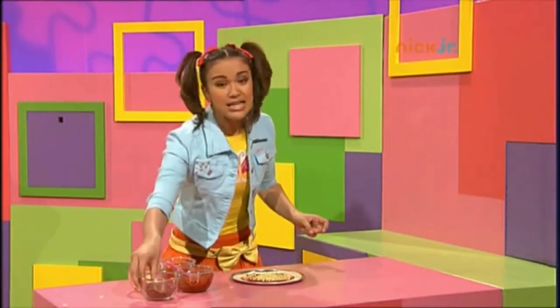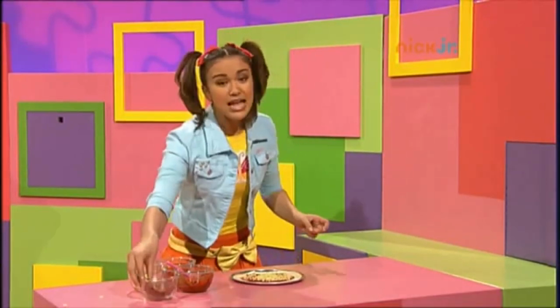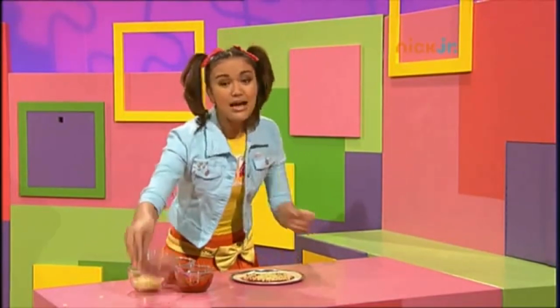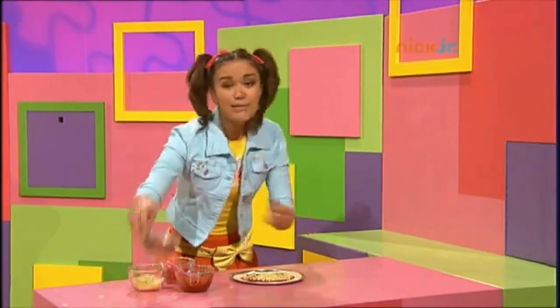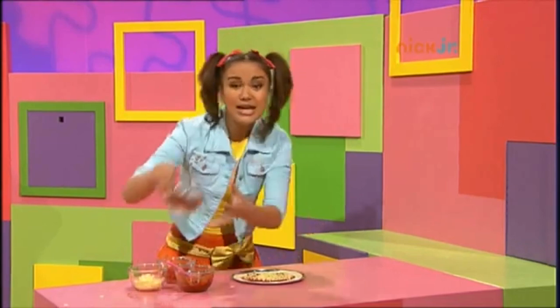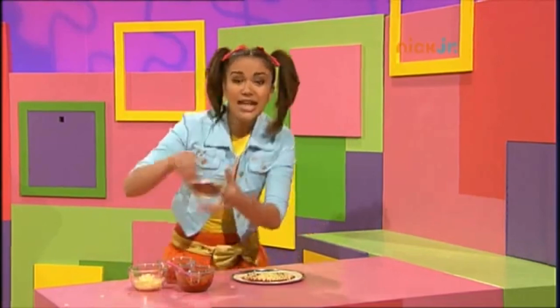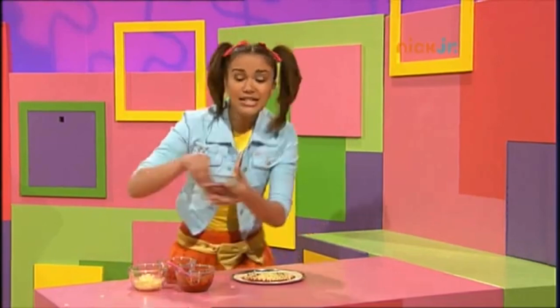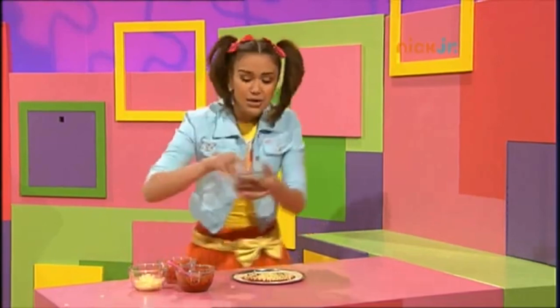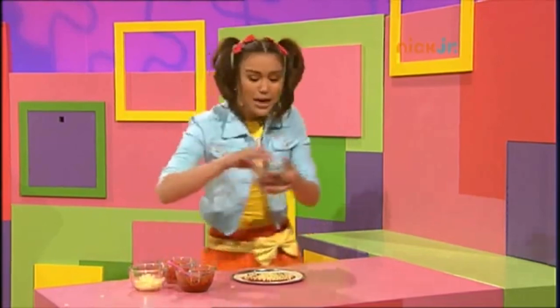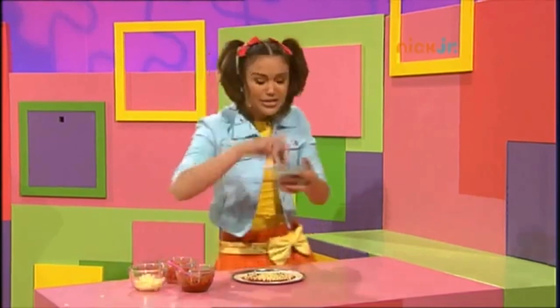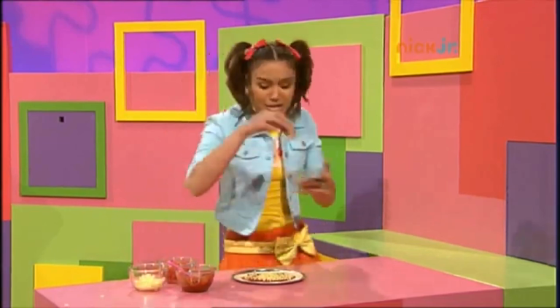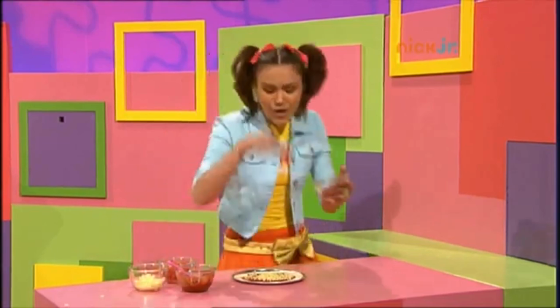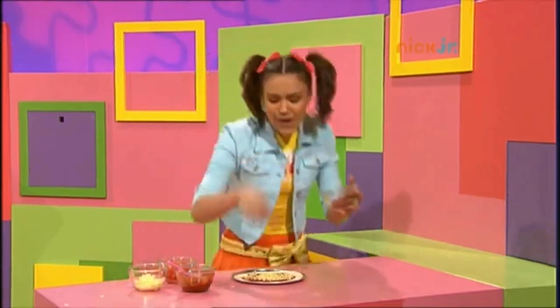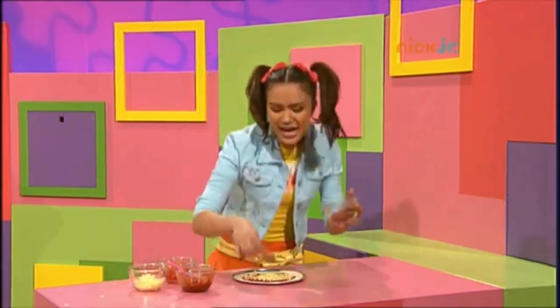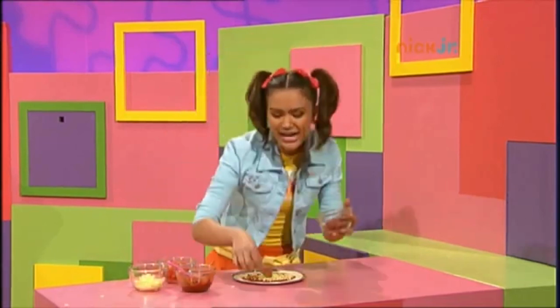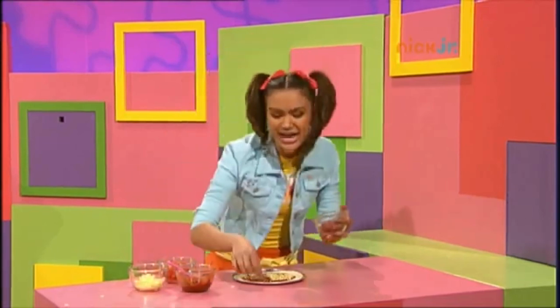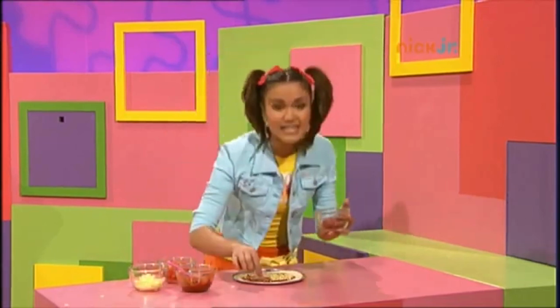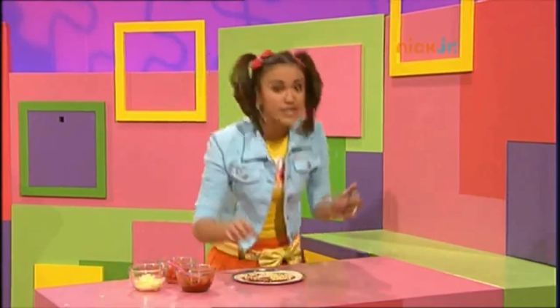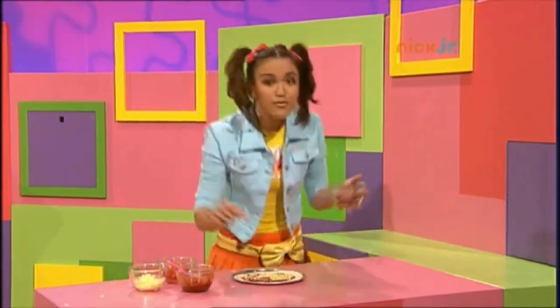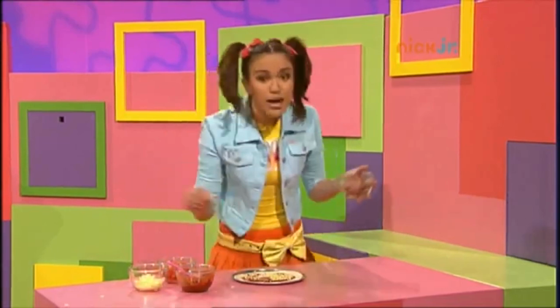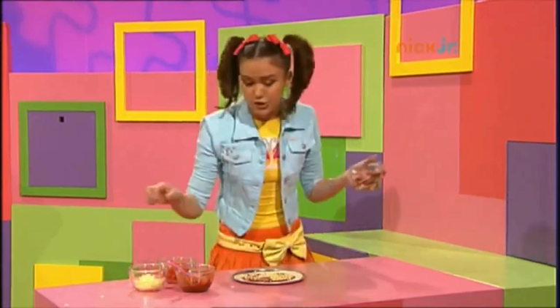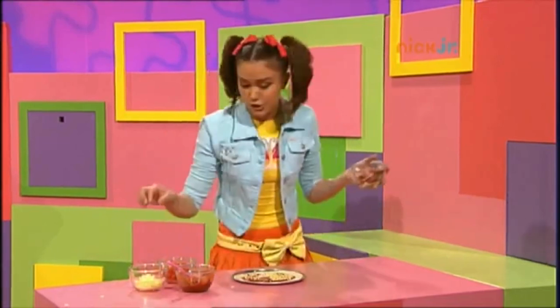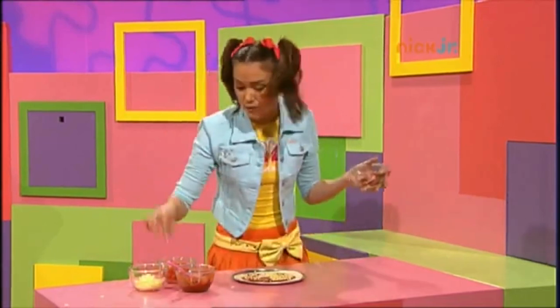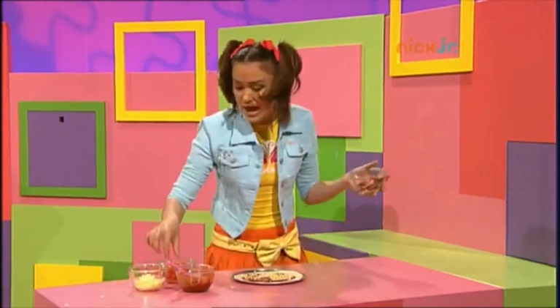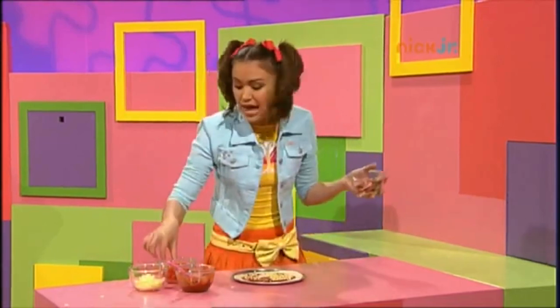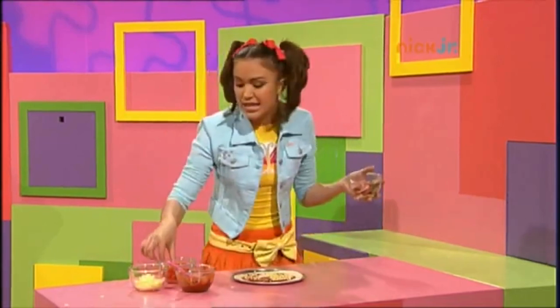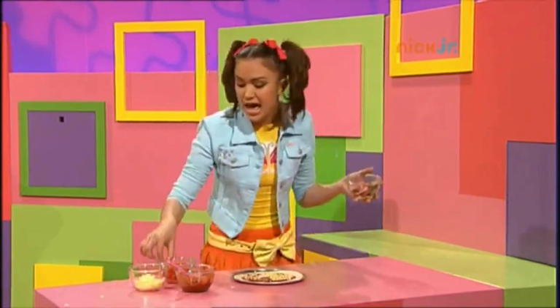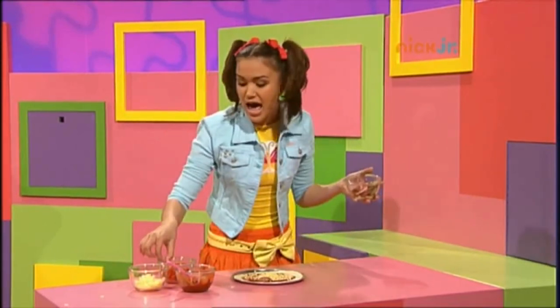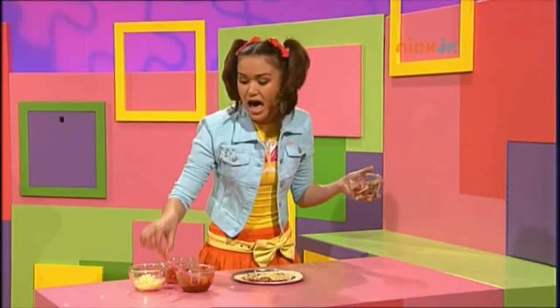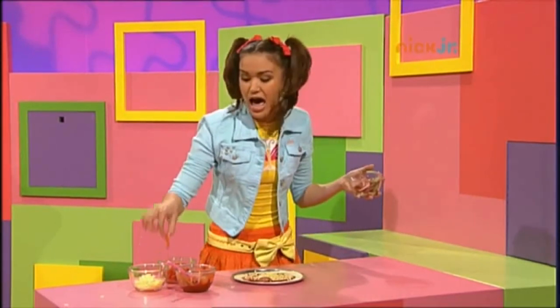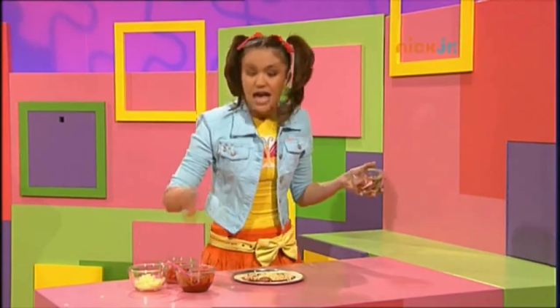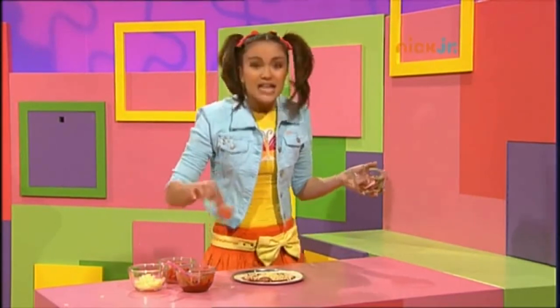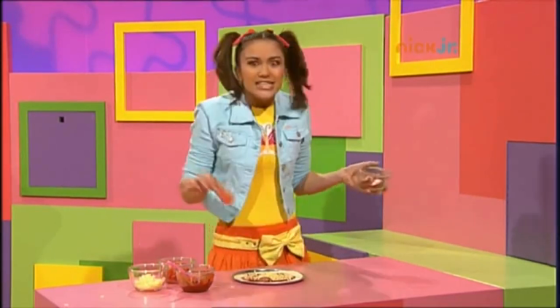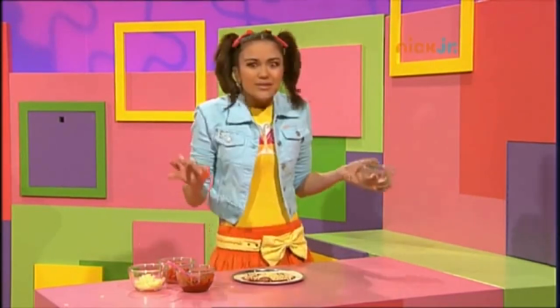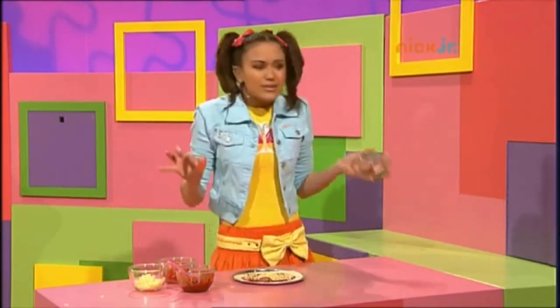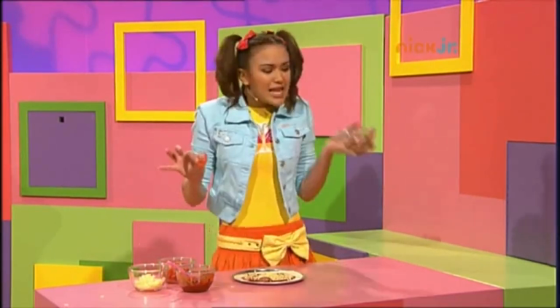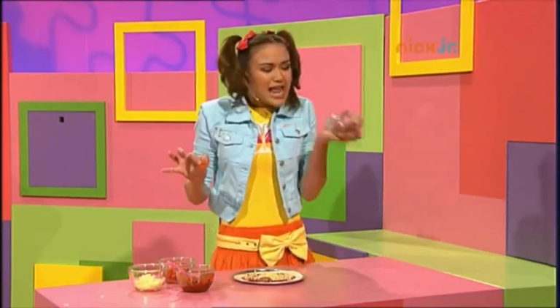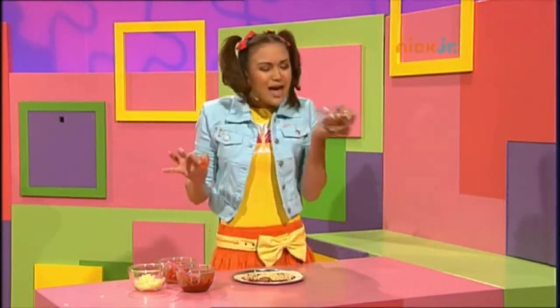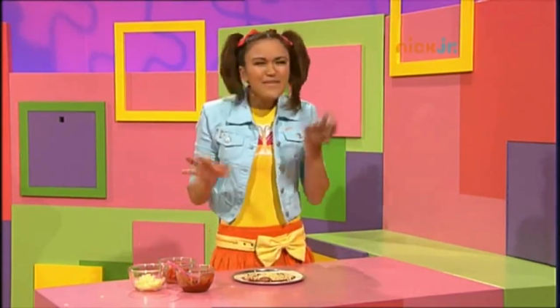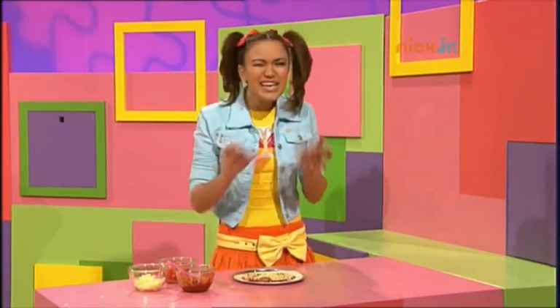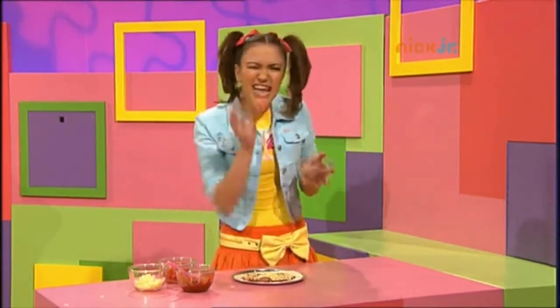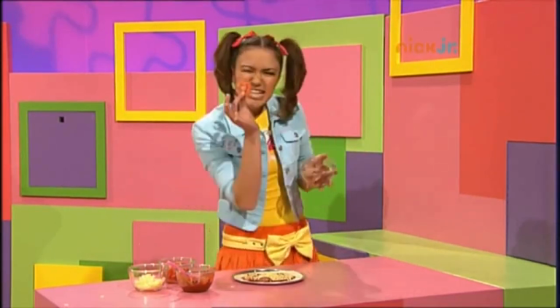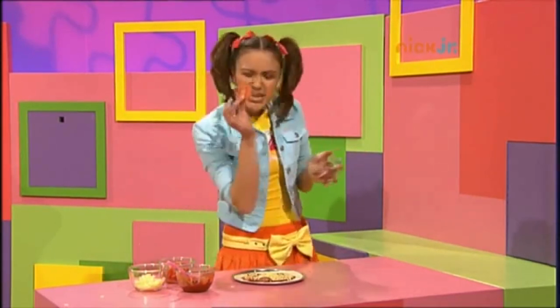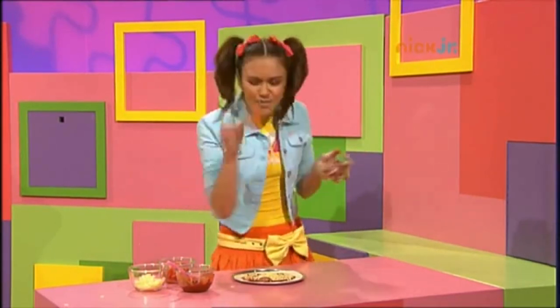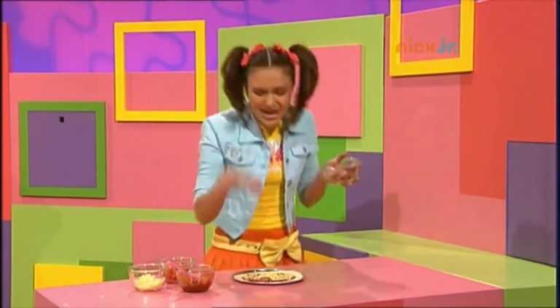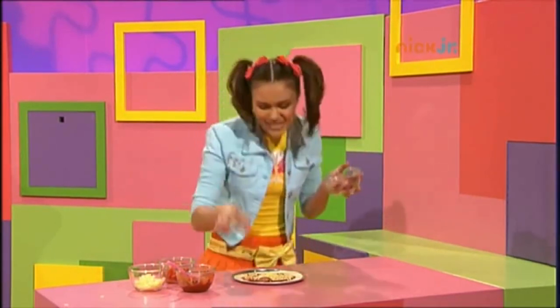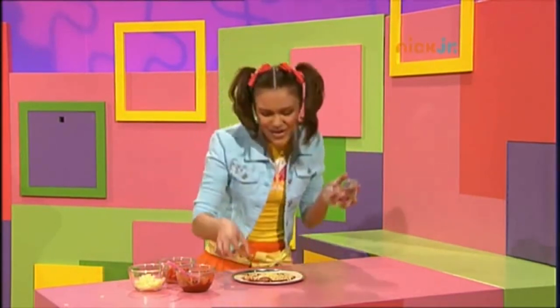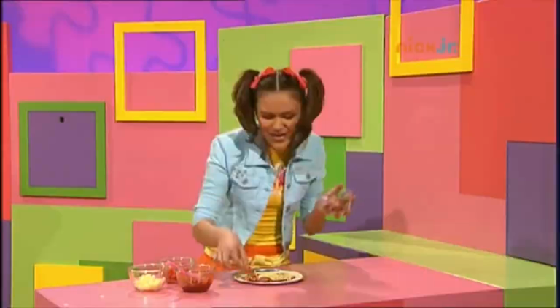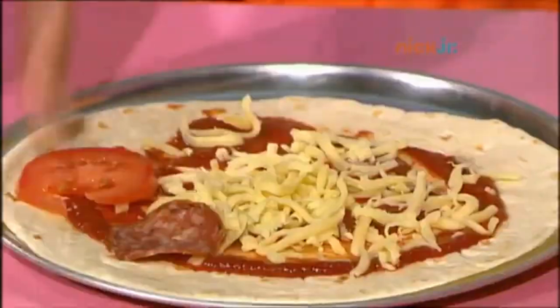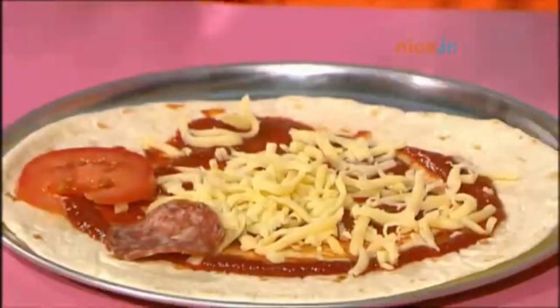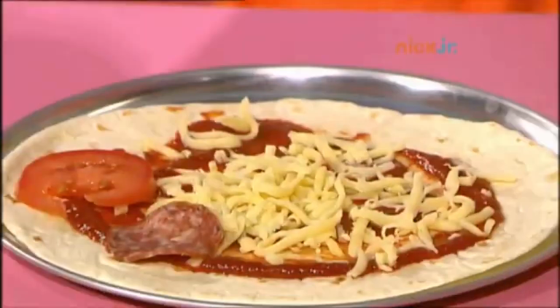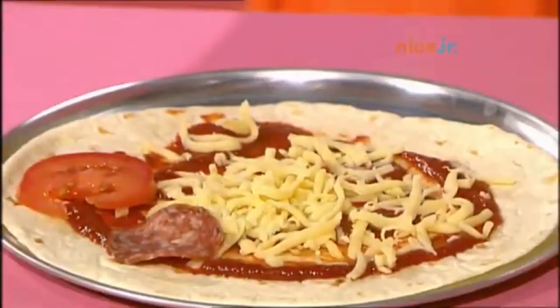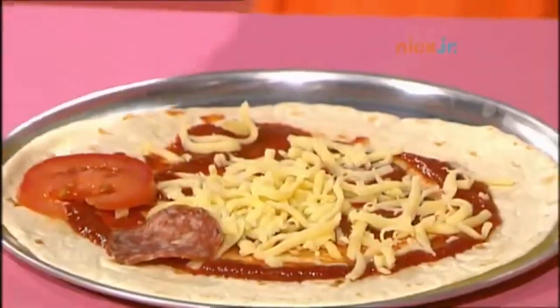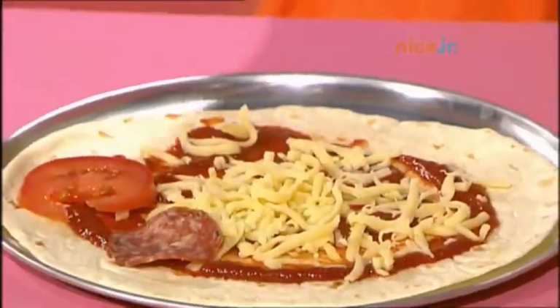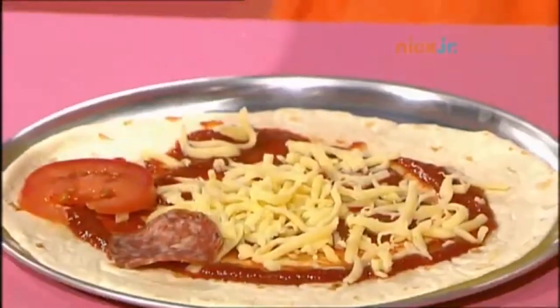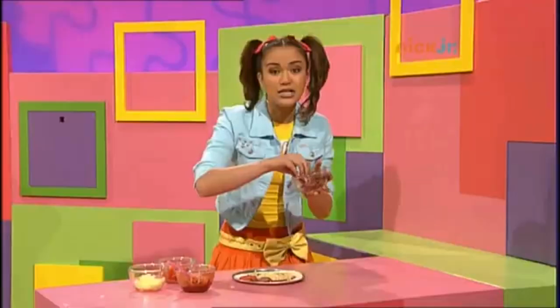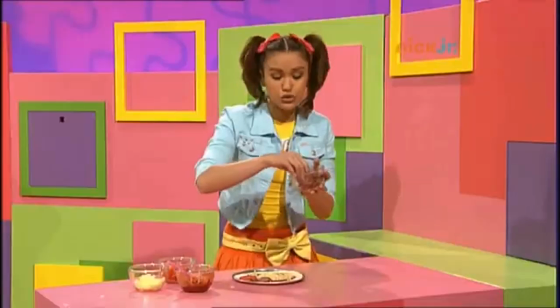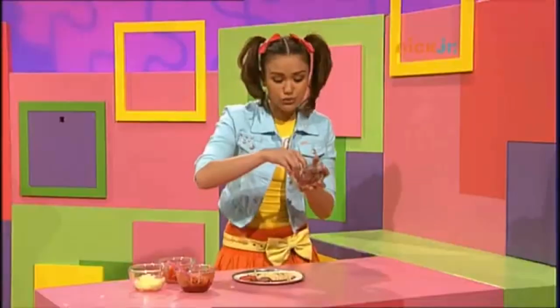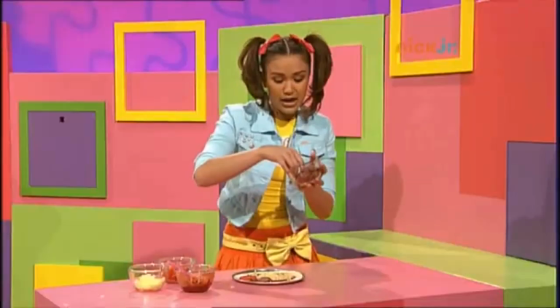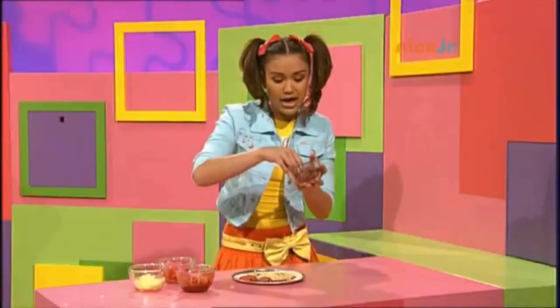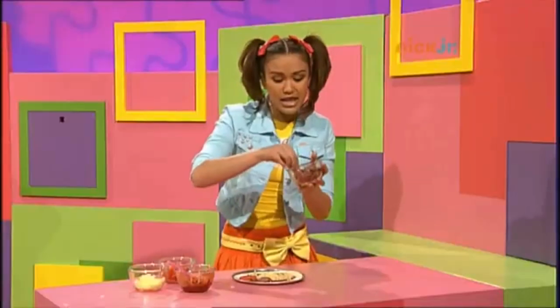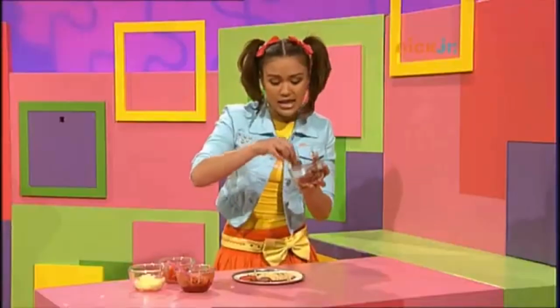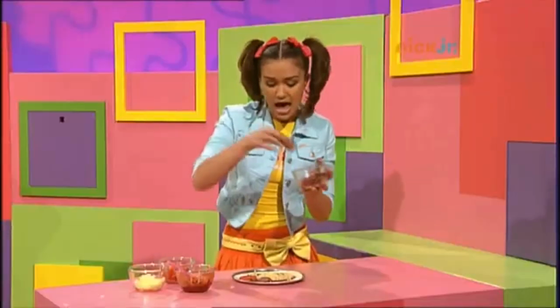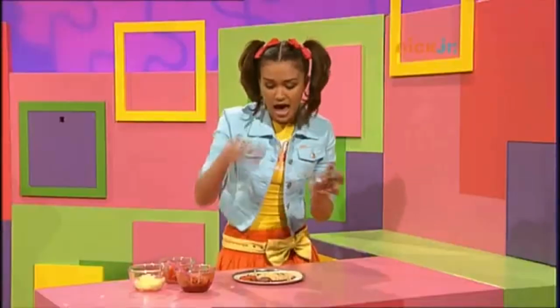Some salami and tomato and lots of mozzarella.